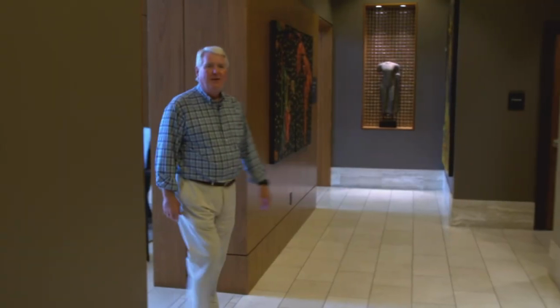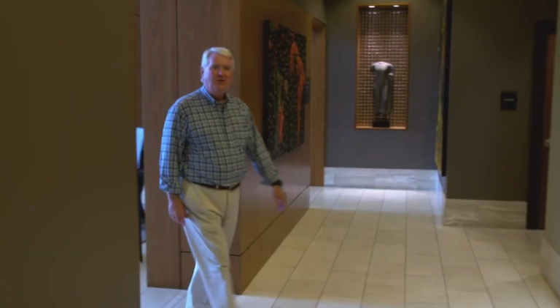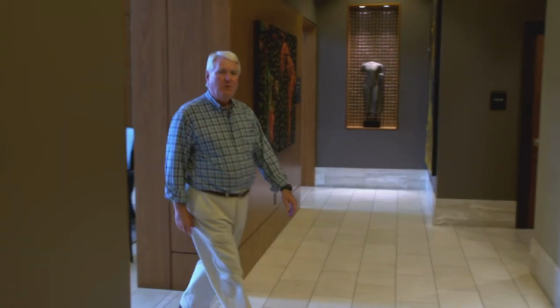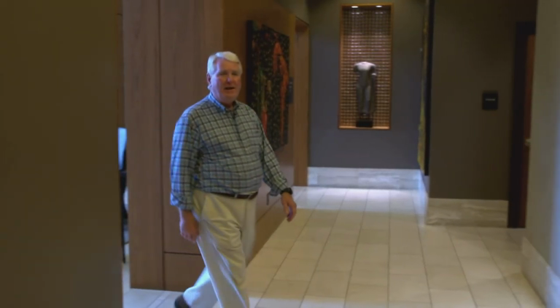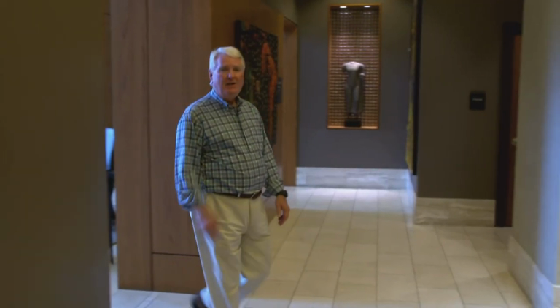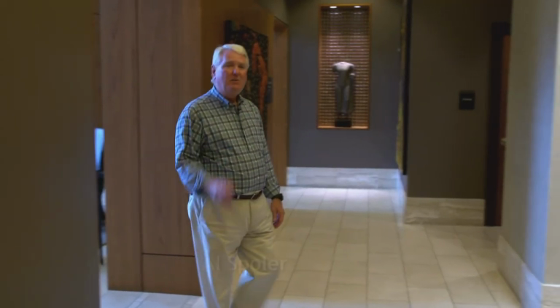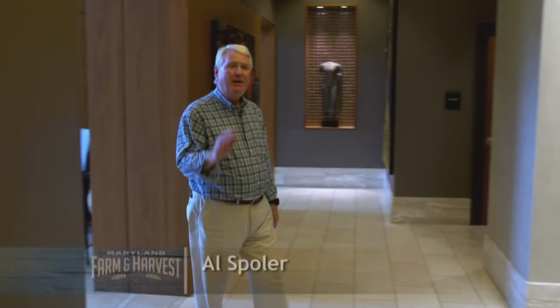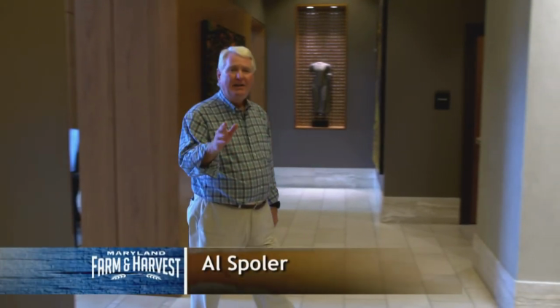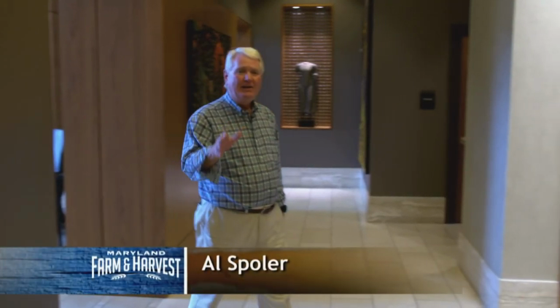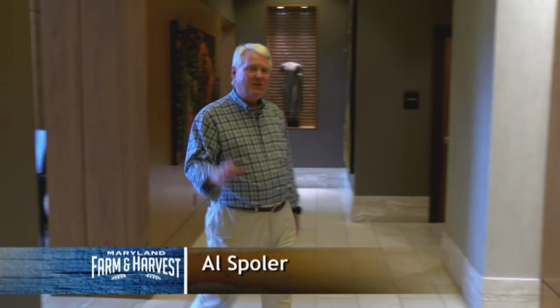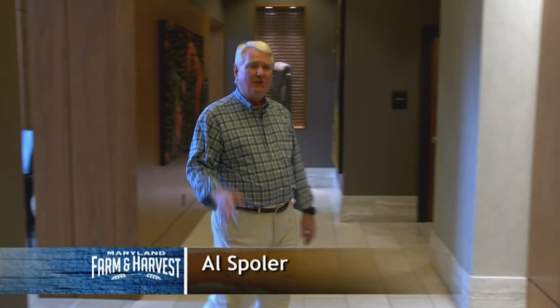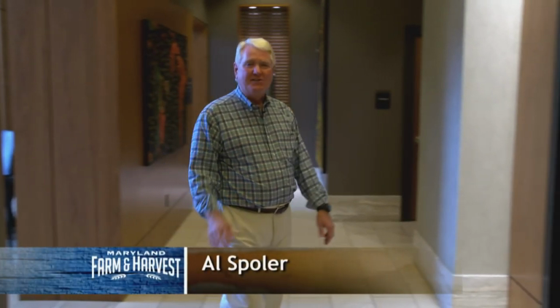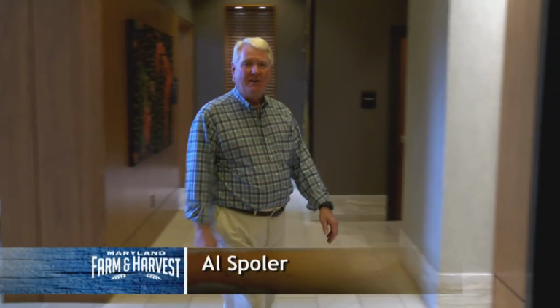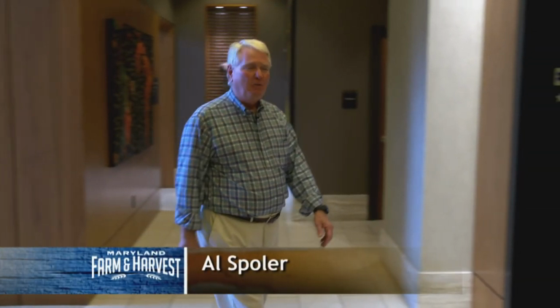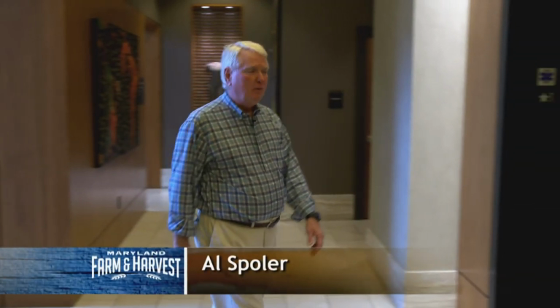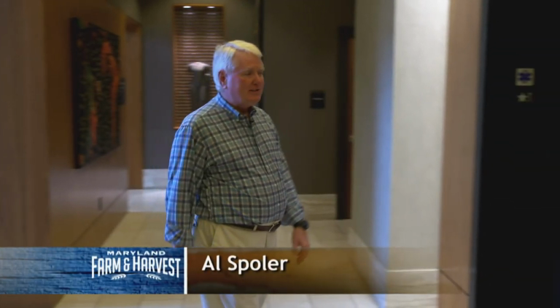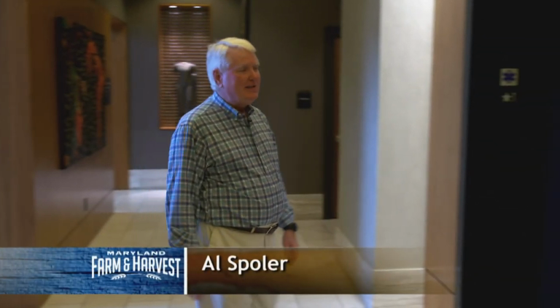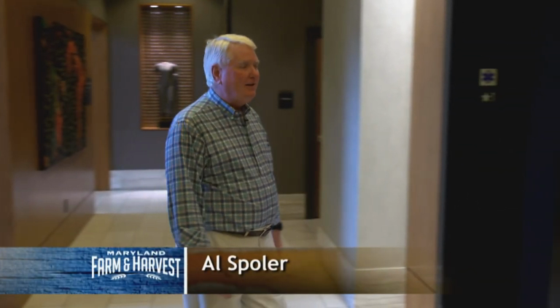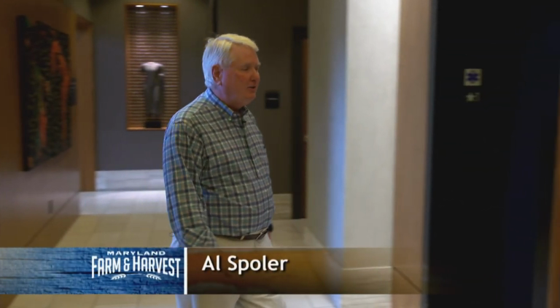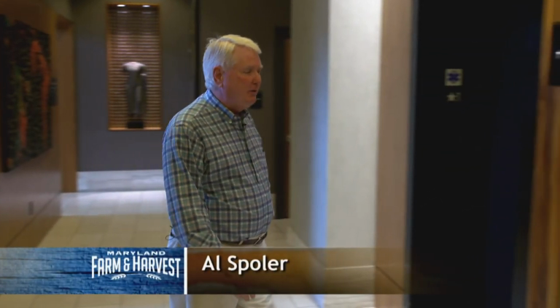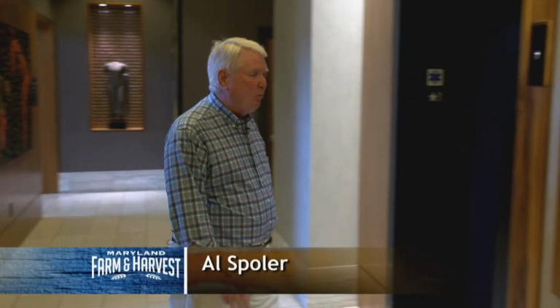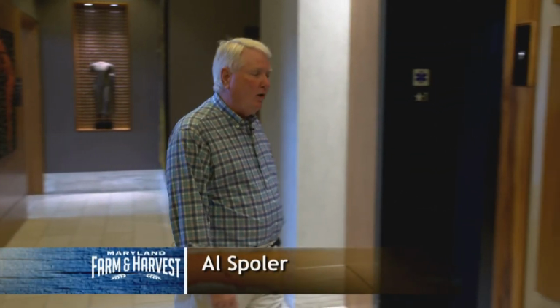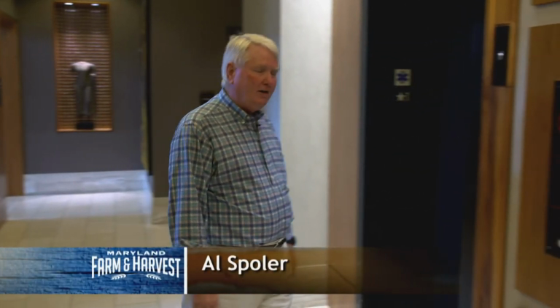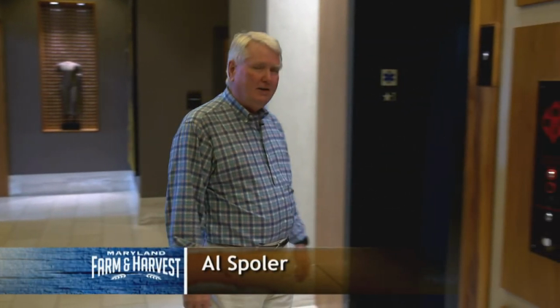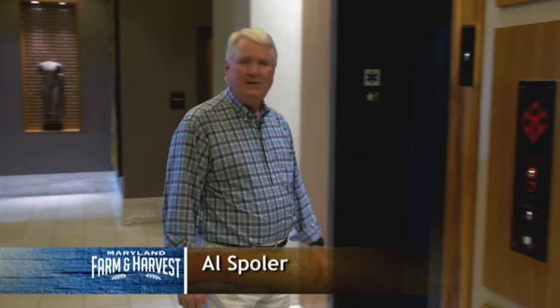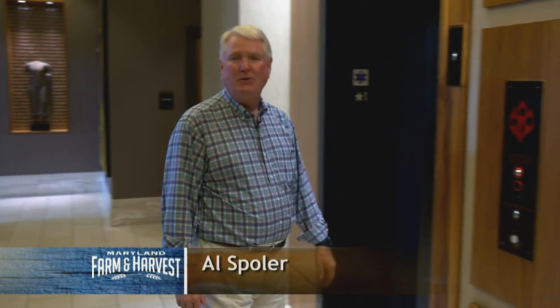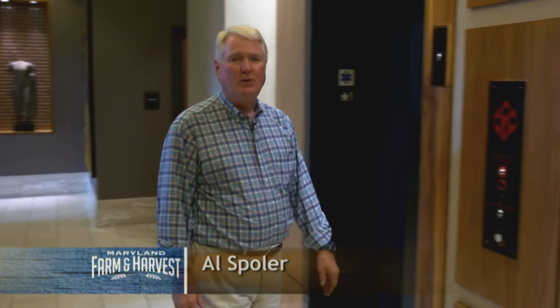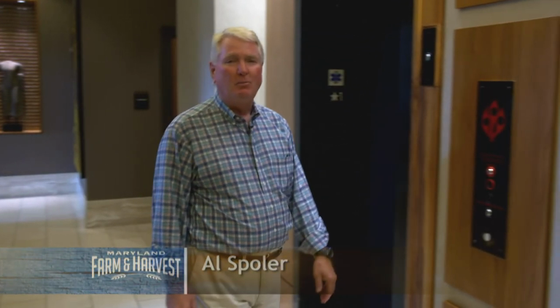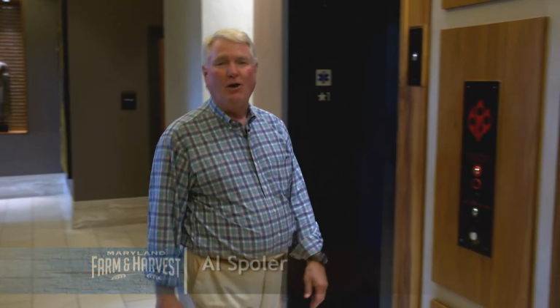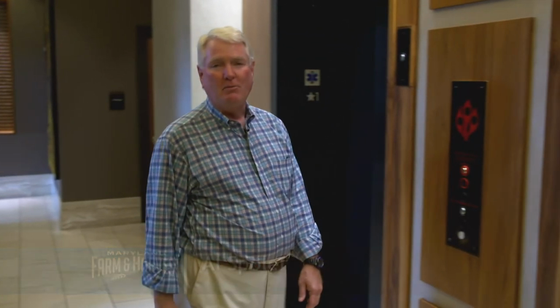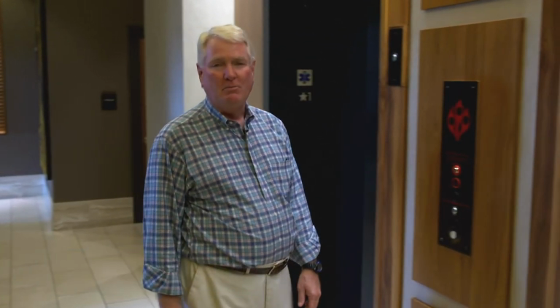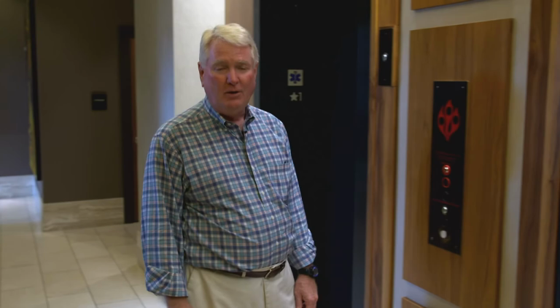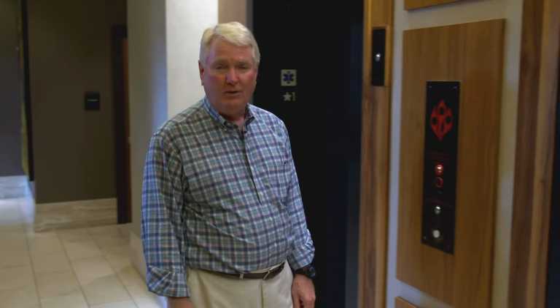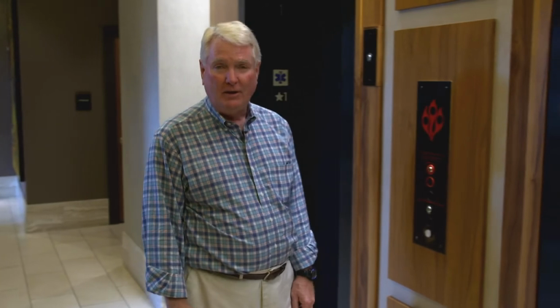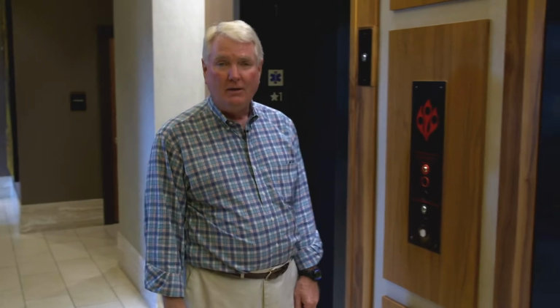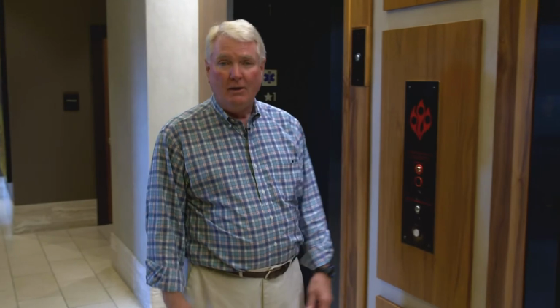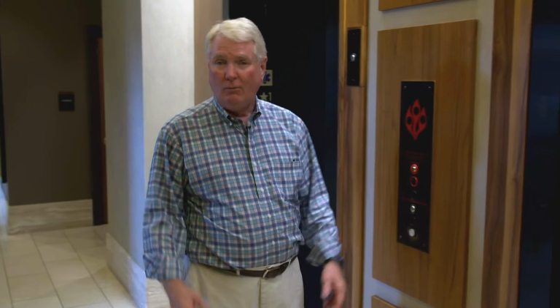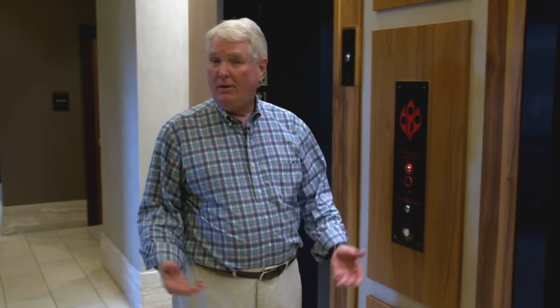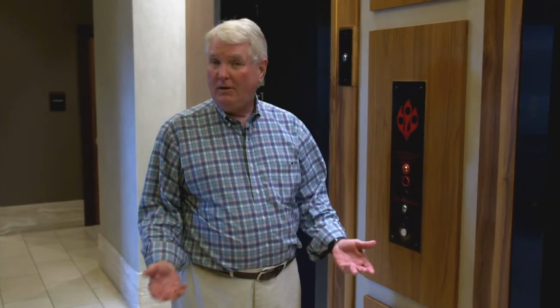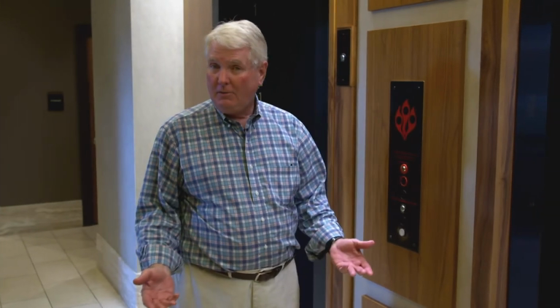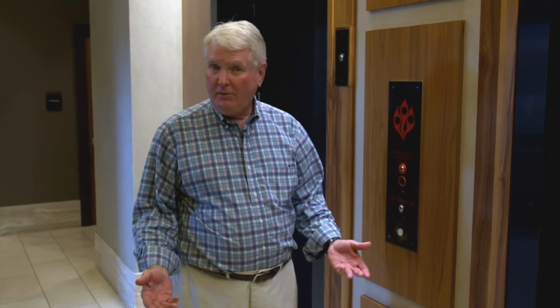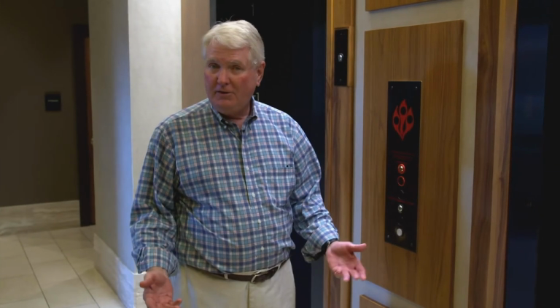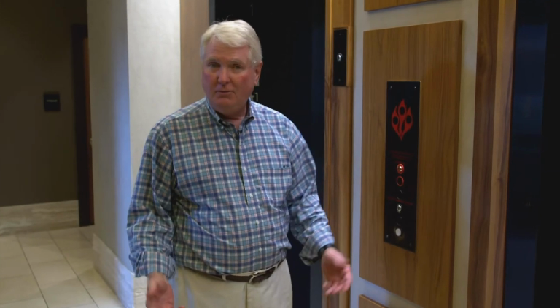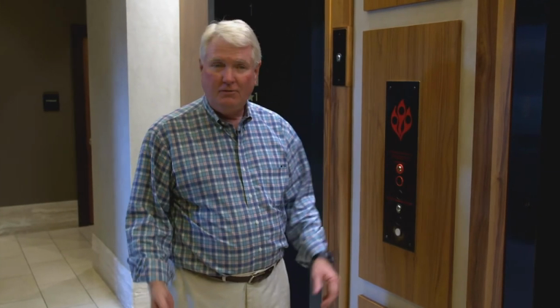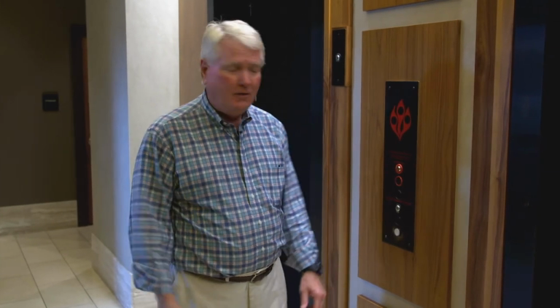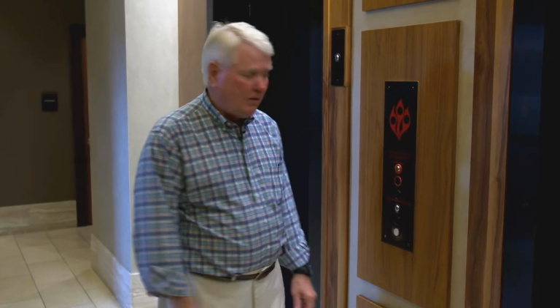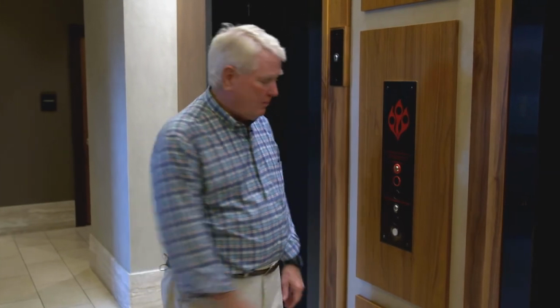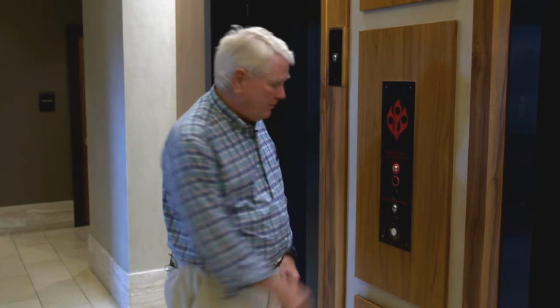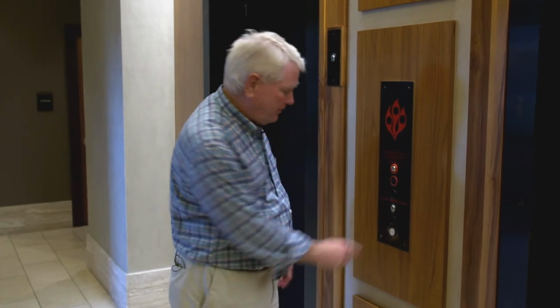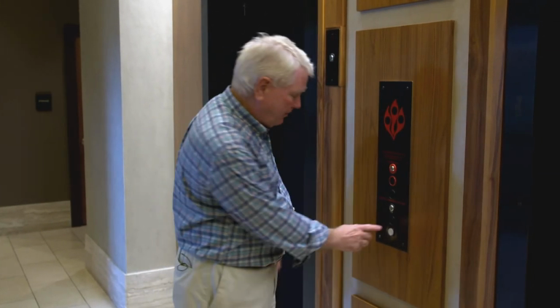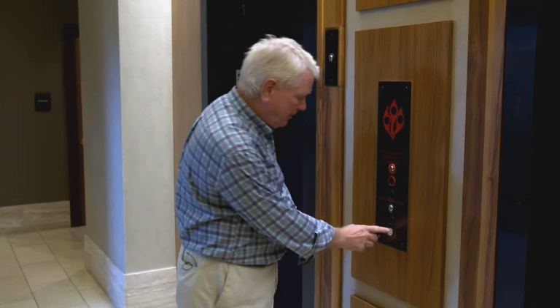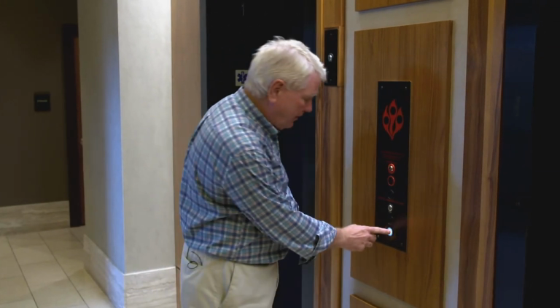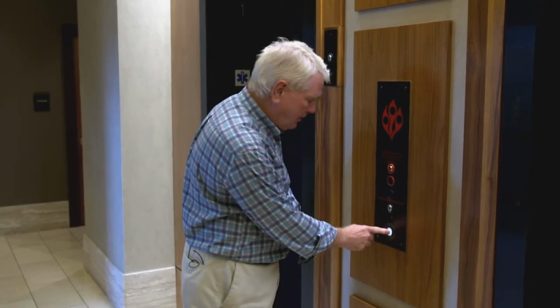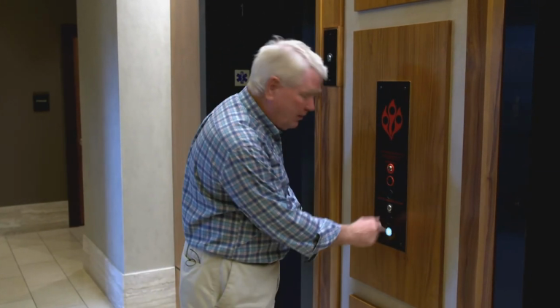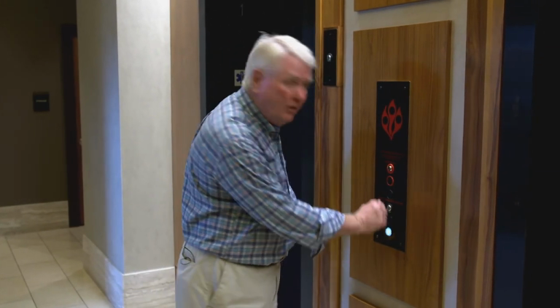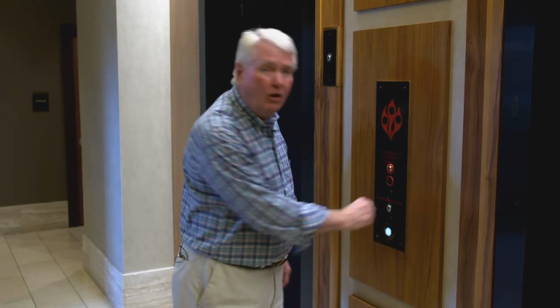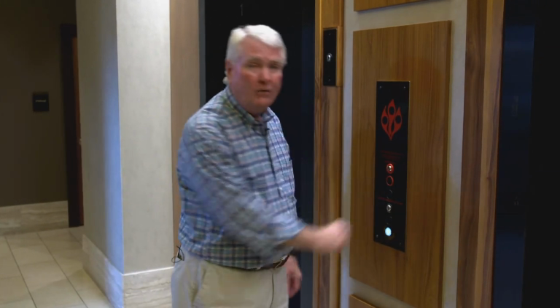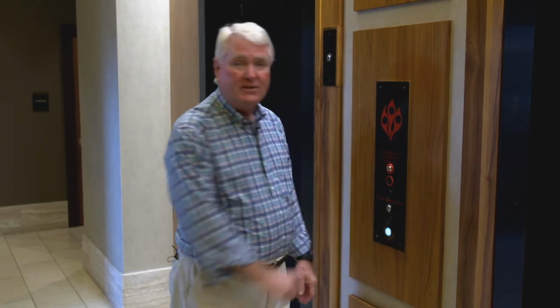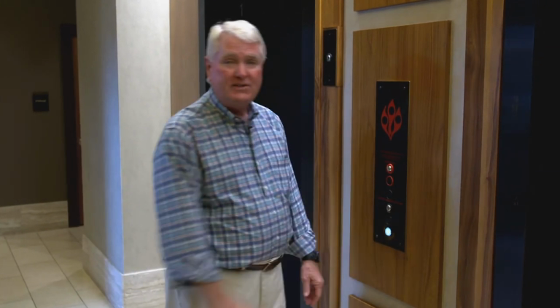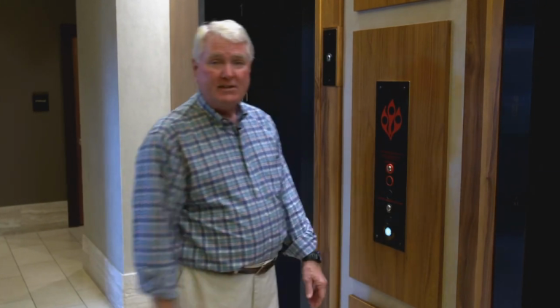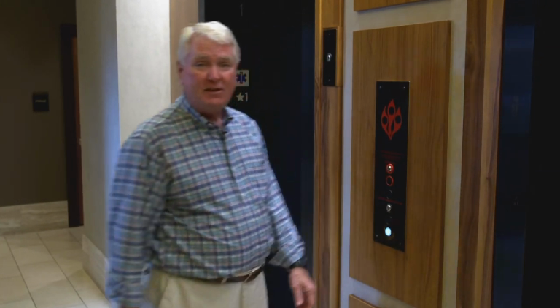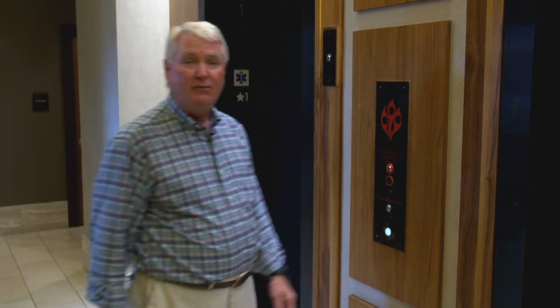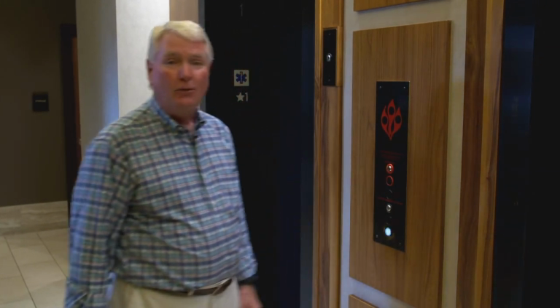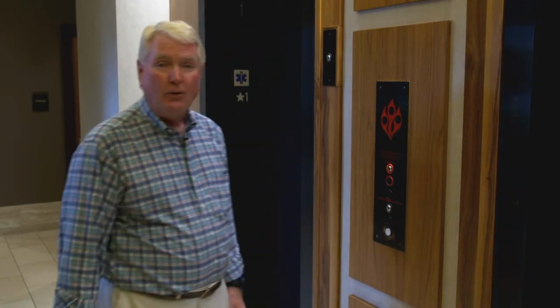Joanne, you might ask yourself, what is Al doing walking into an apartment building? Well, I'm going to a farm on the sixth floor.